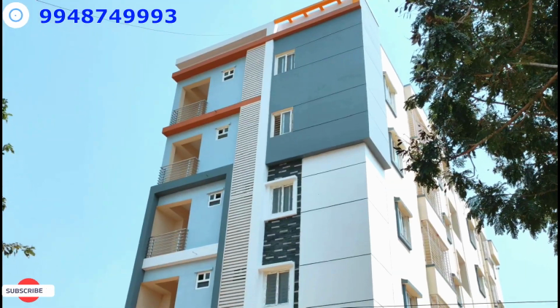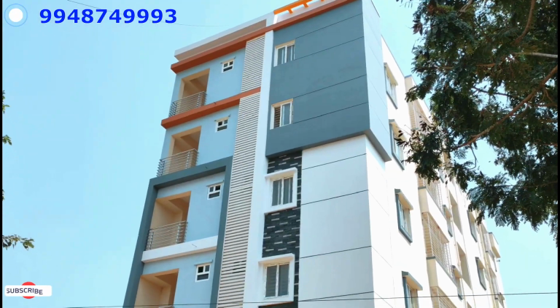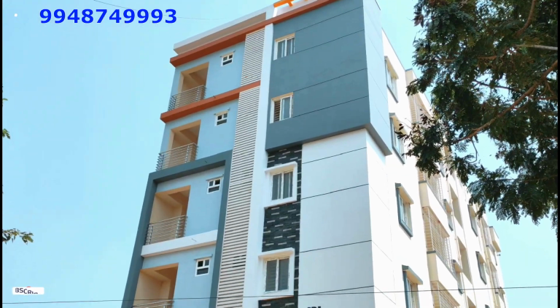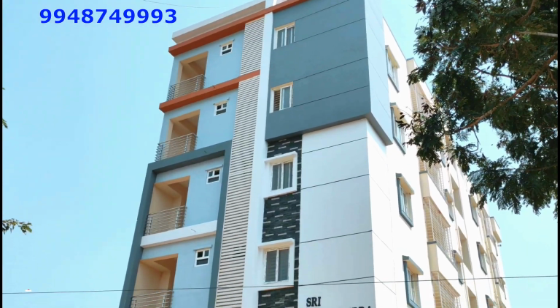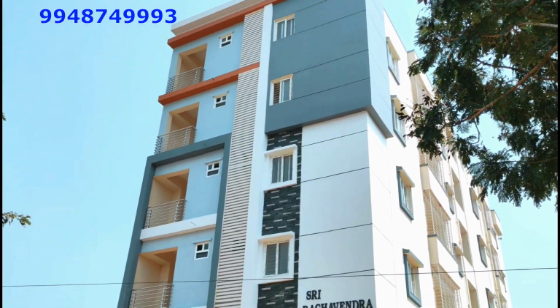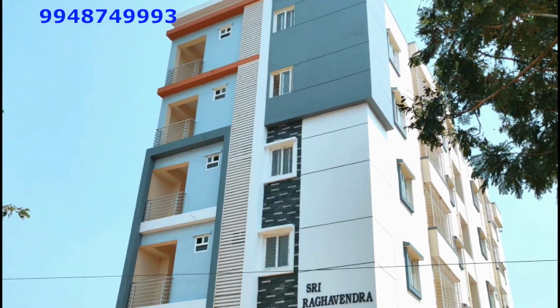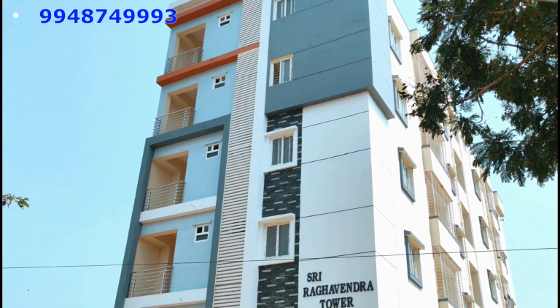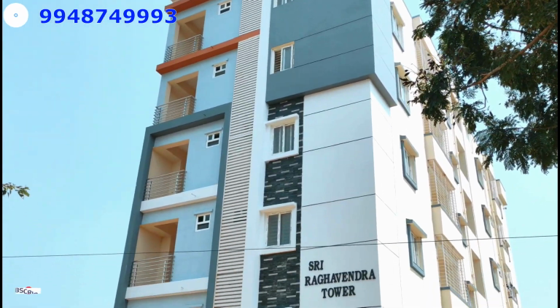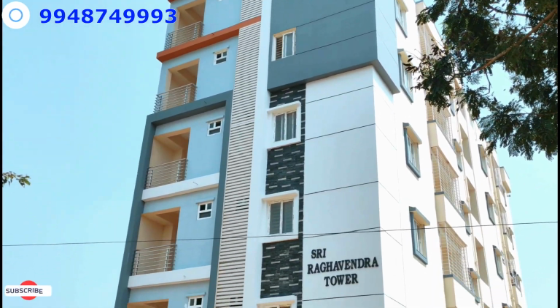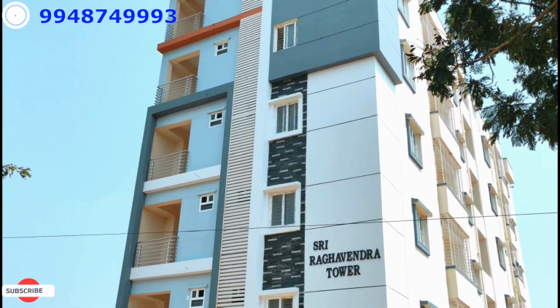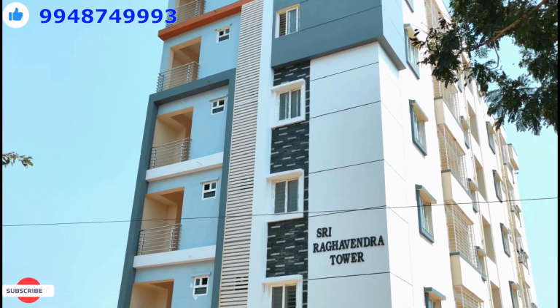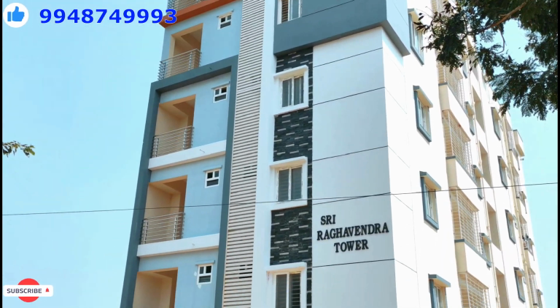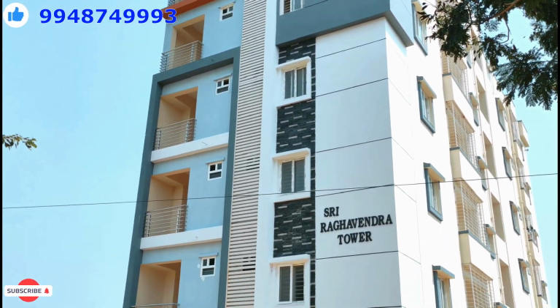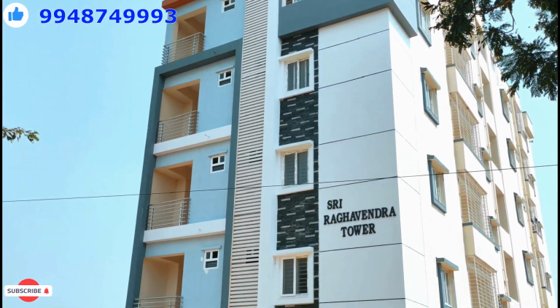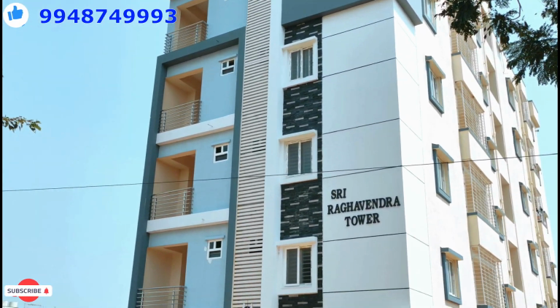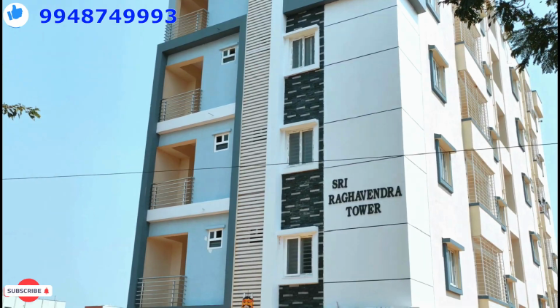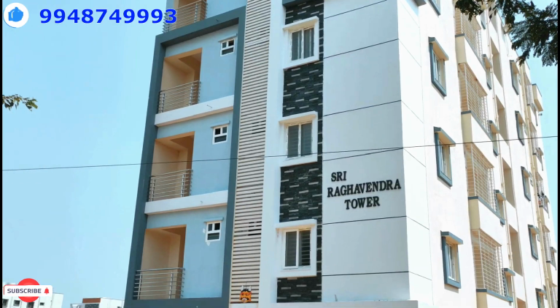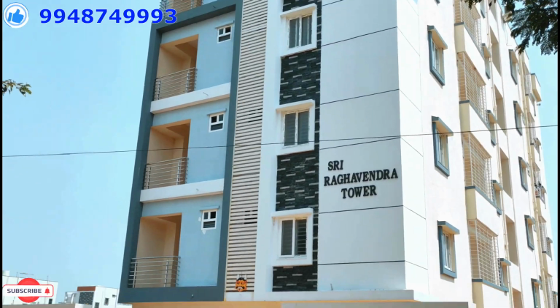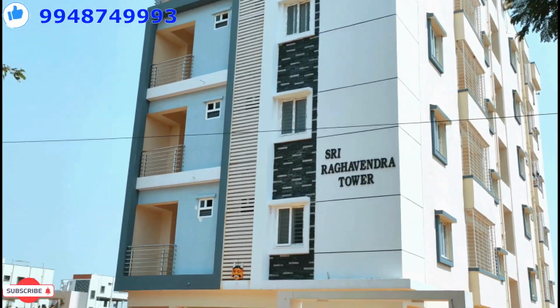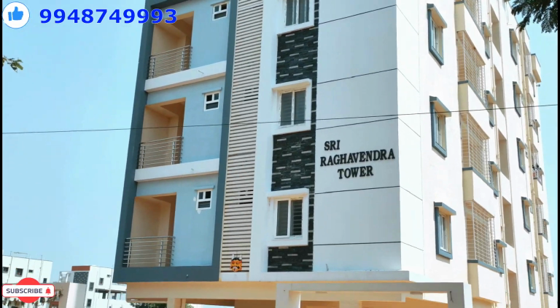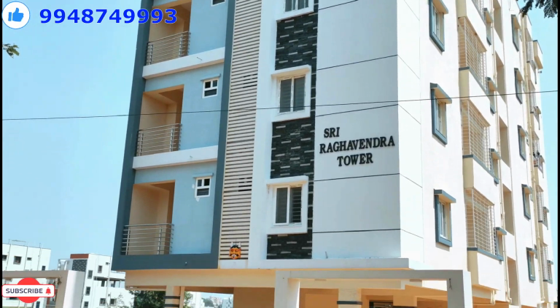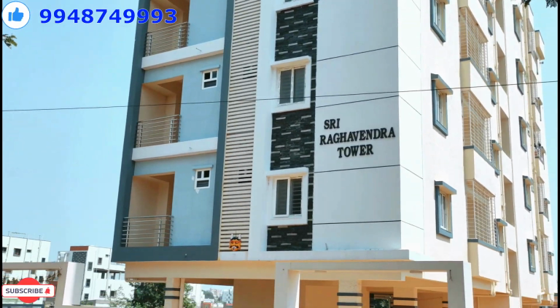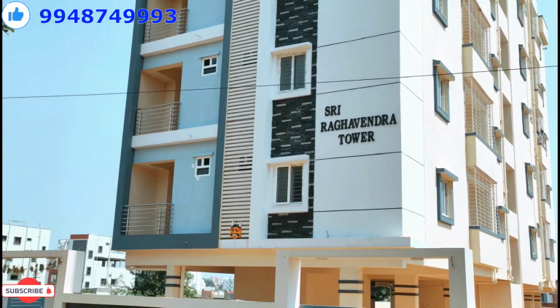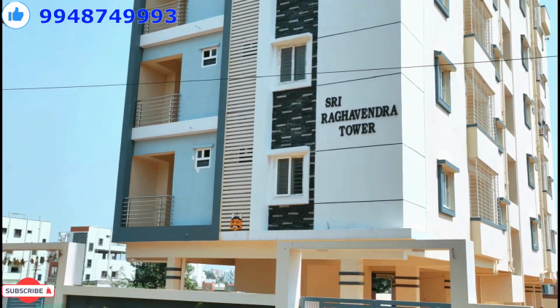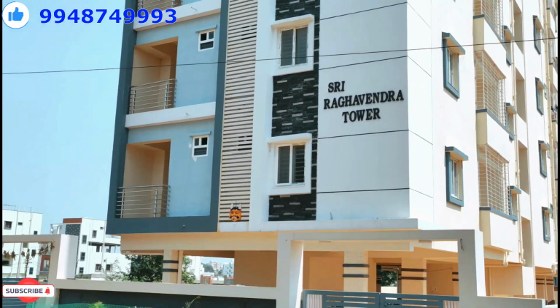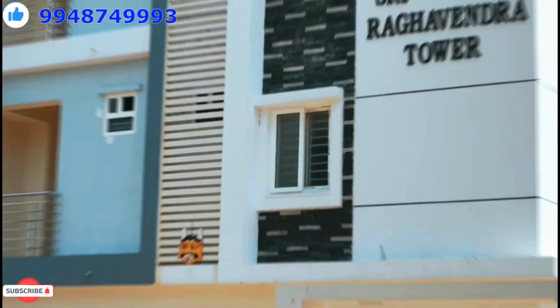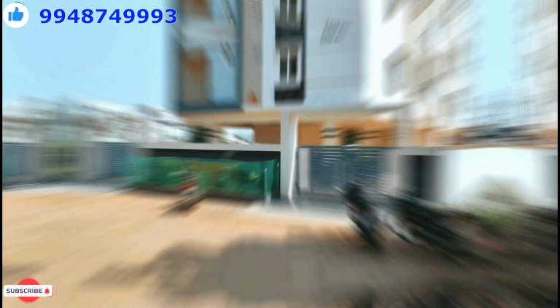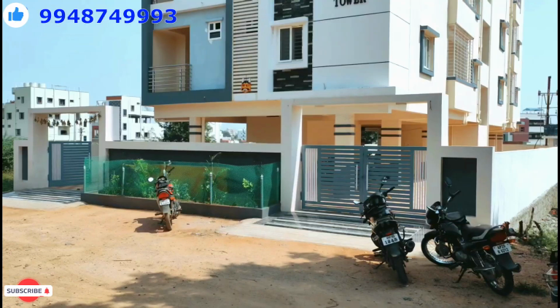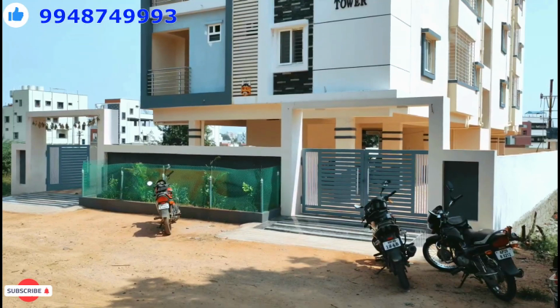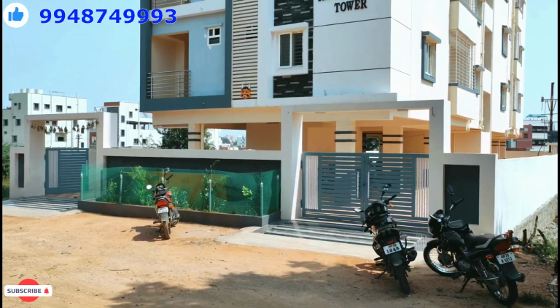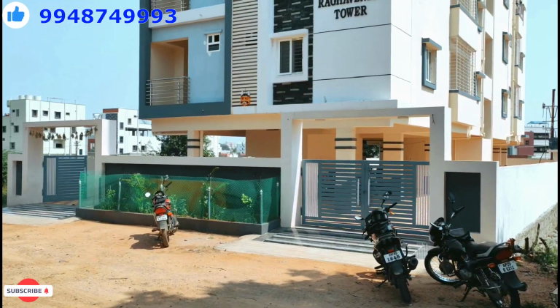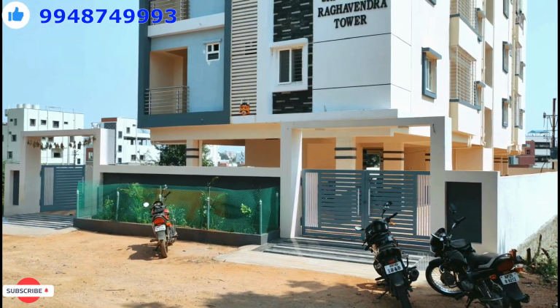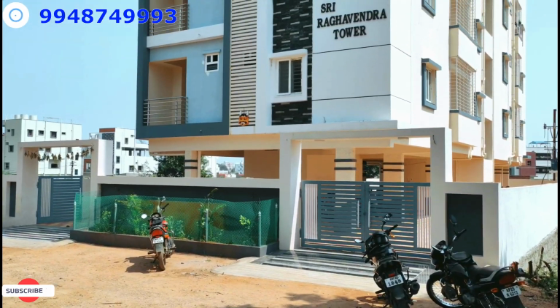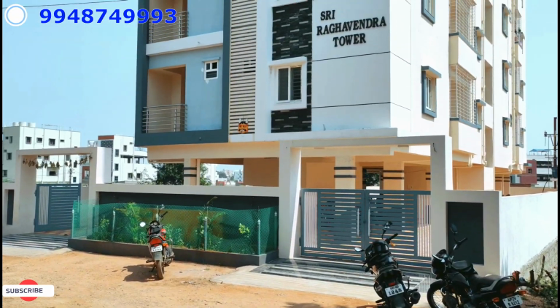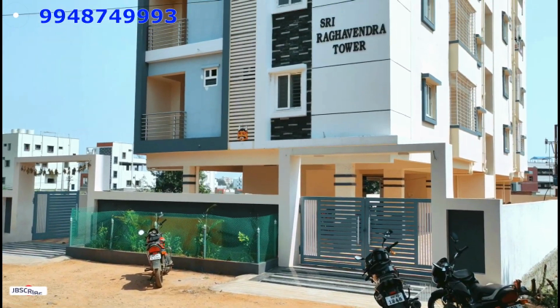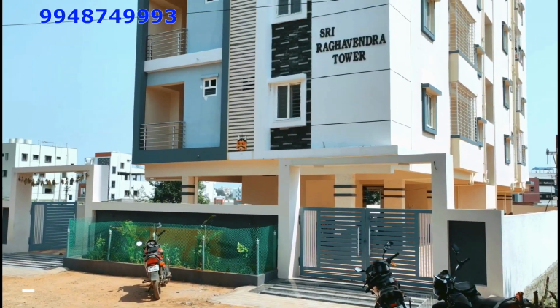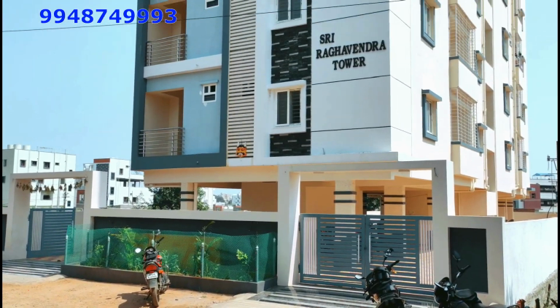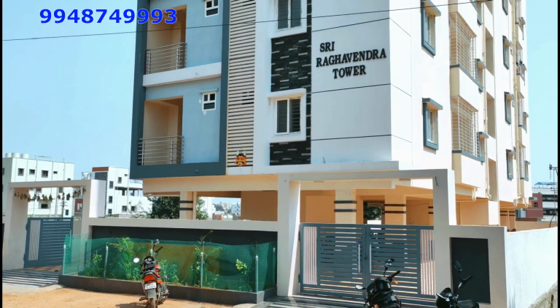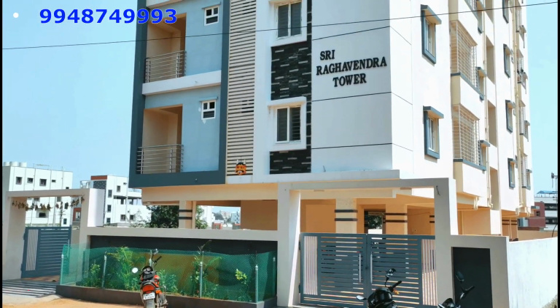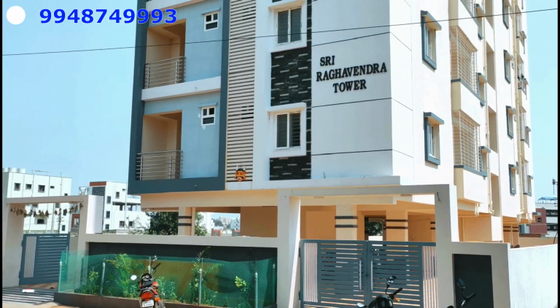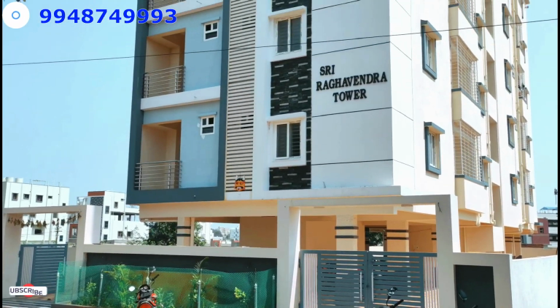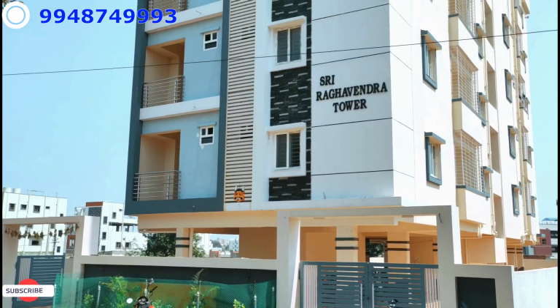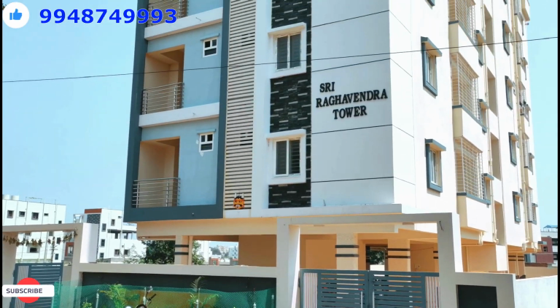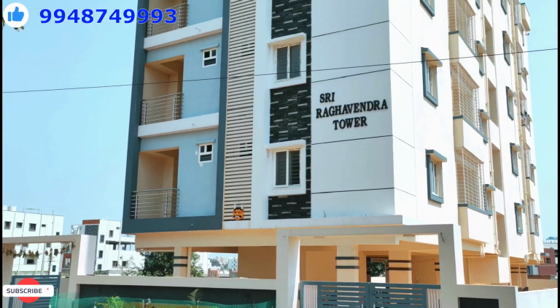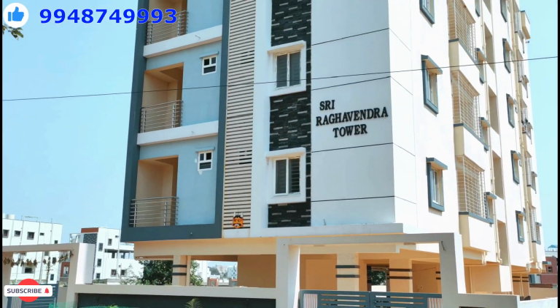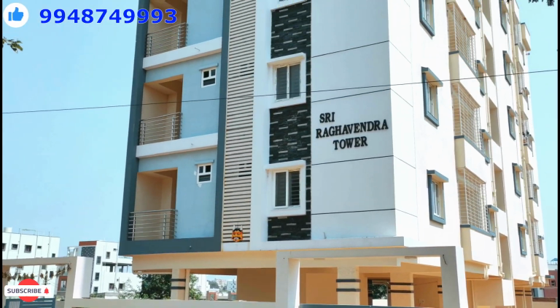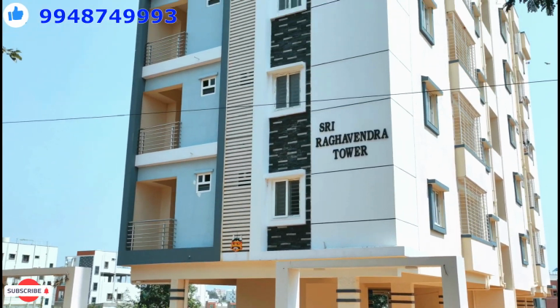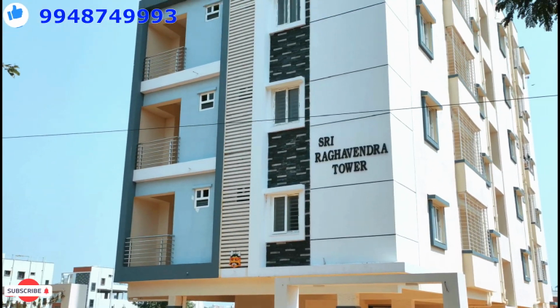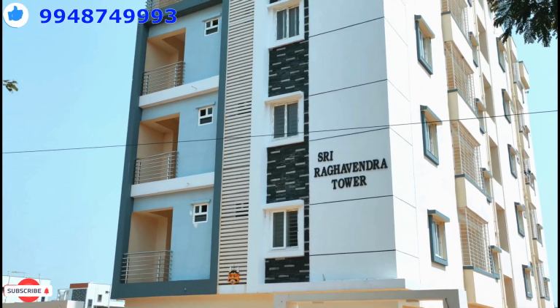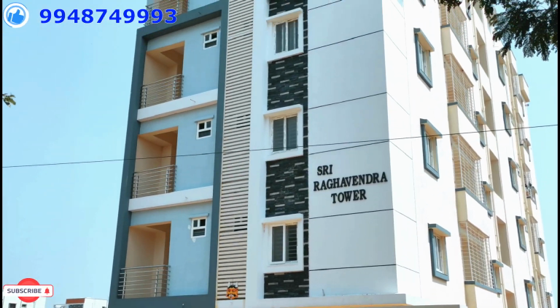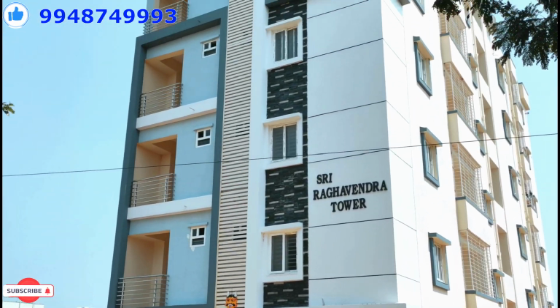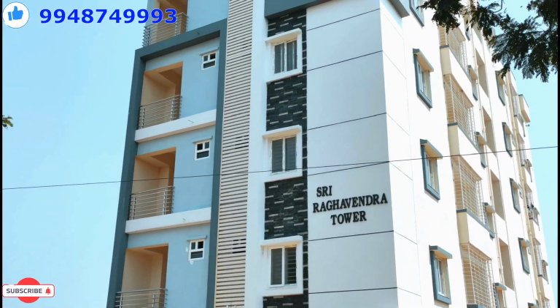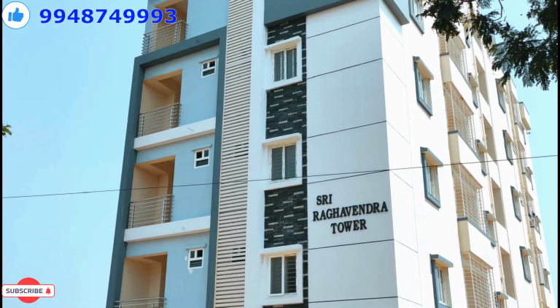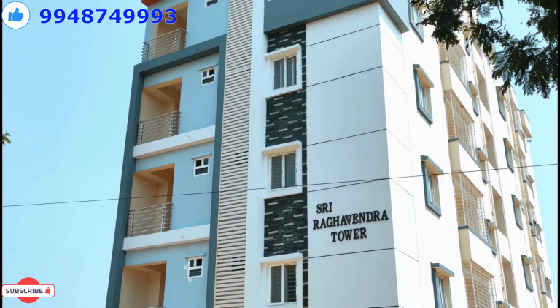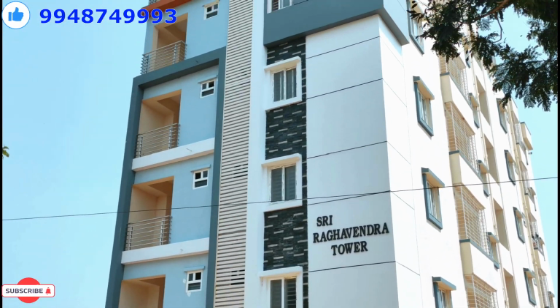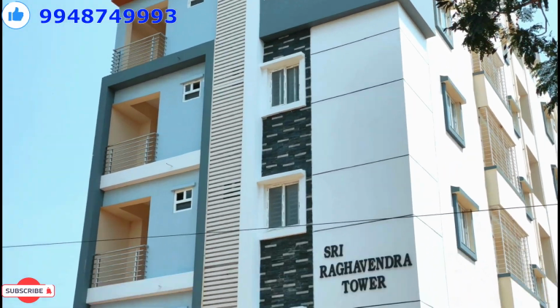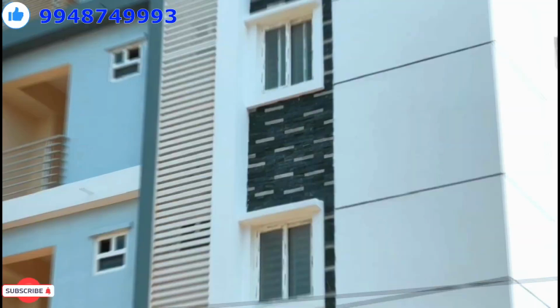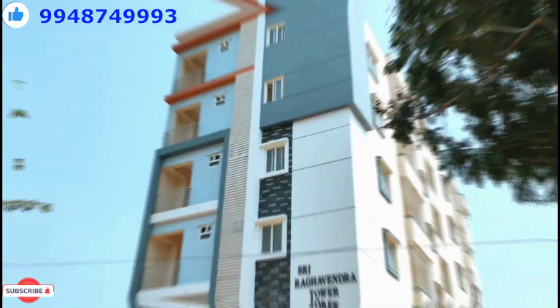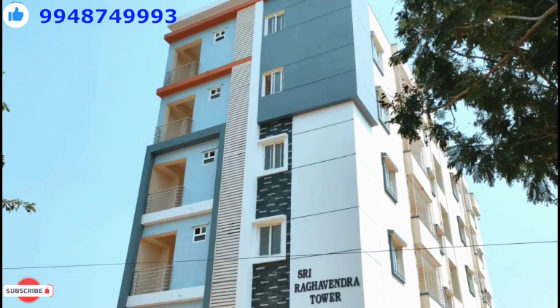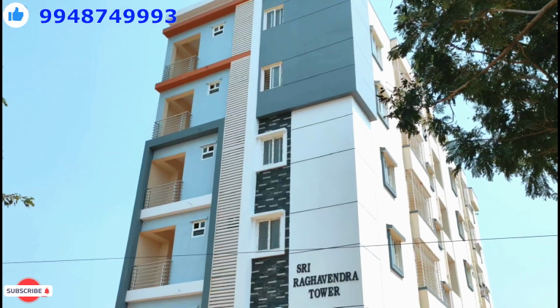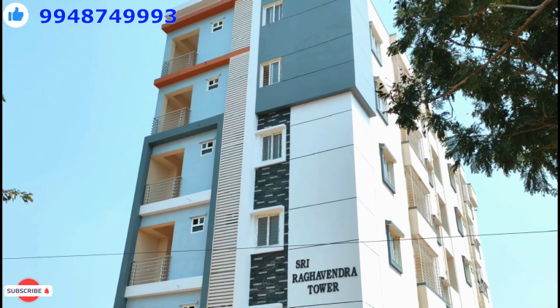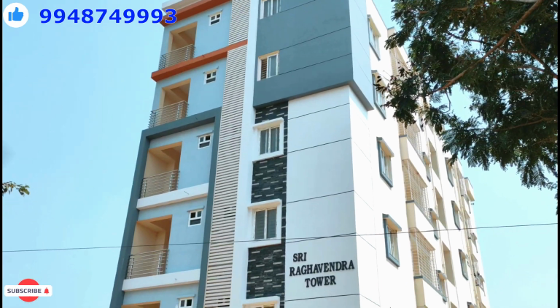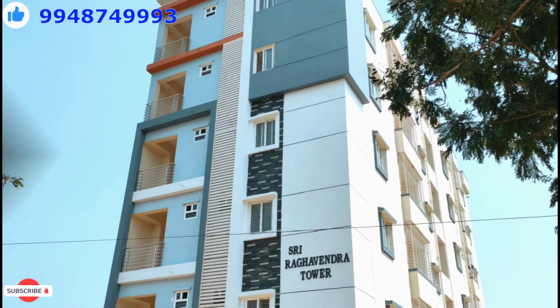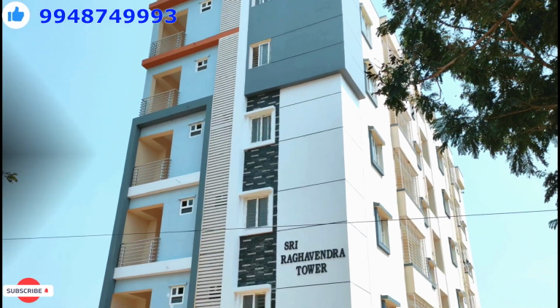If you want to find the location, you can find it in the description. Thank you for watching. Please subscribe to BMR Properties. Like and comment.